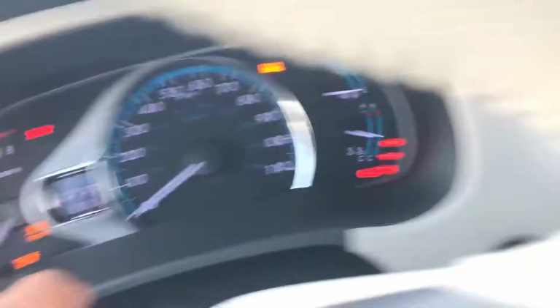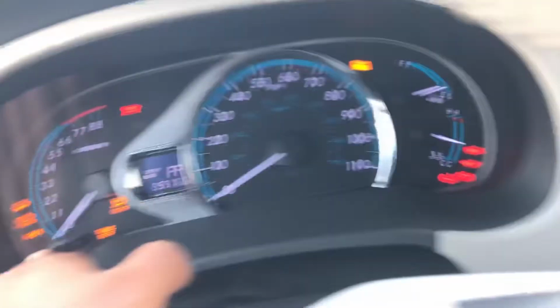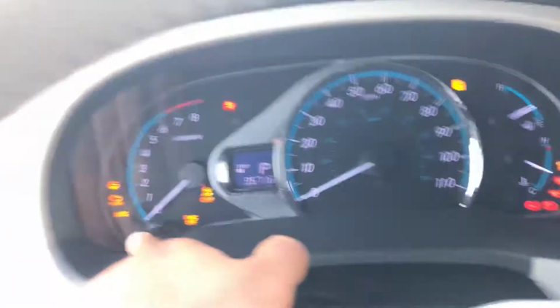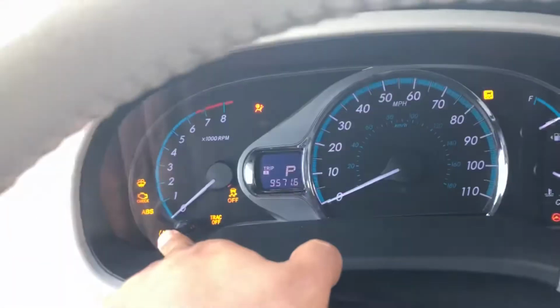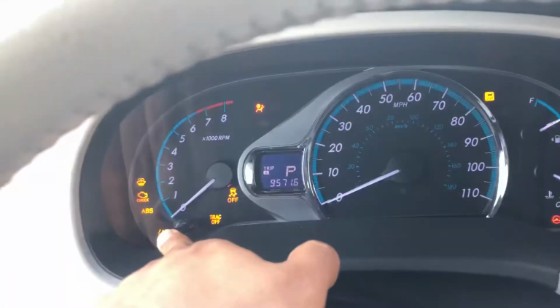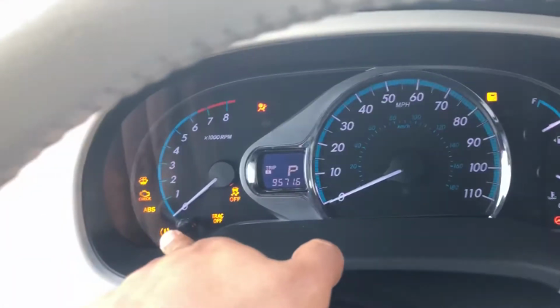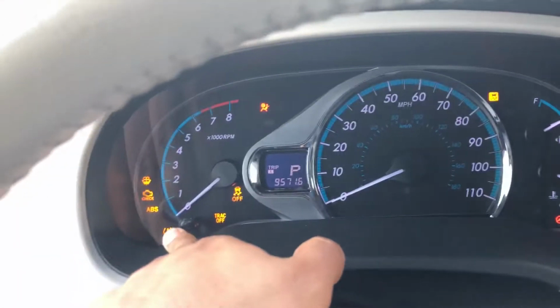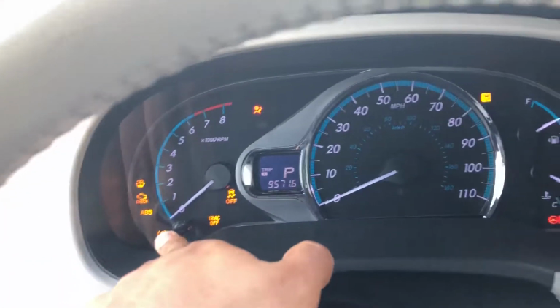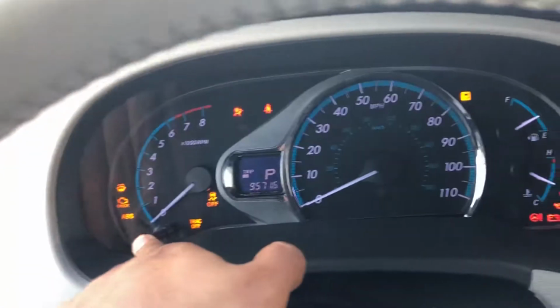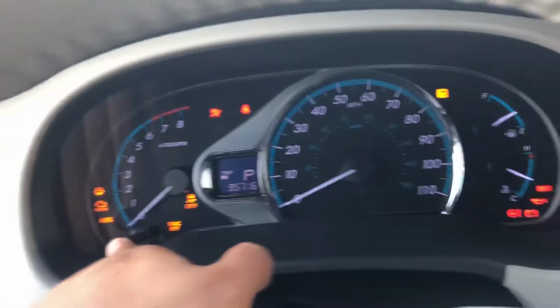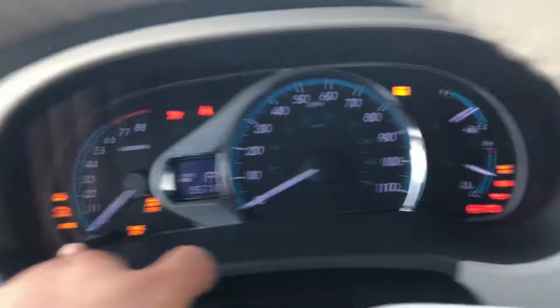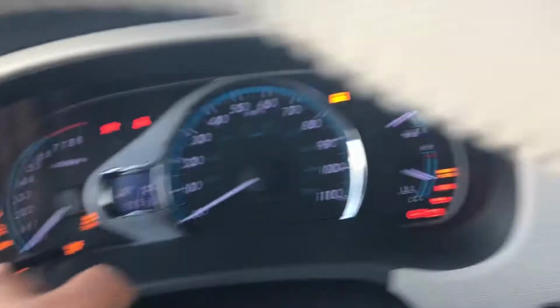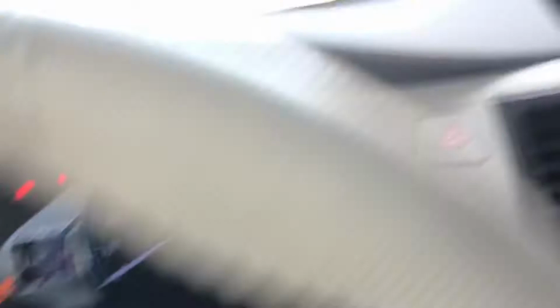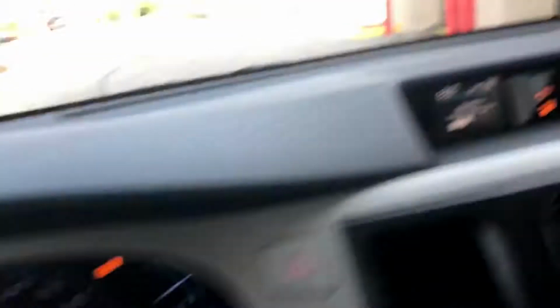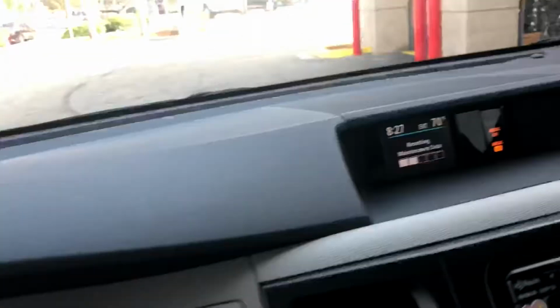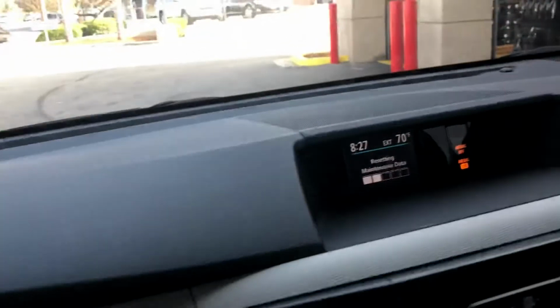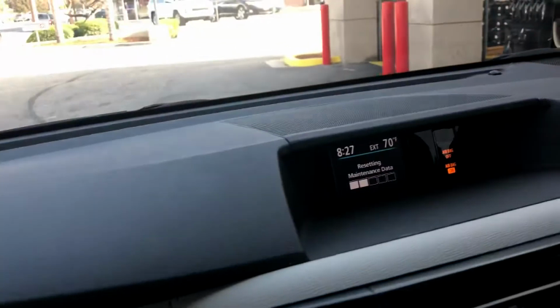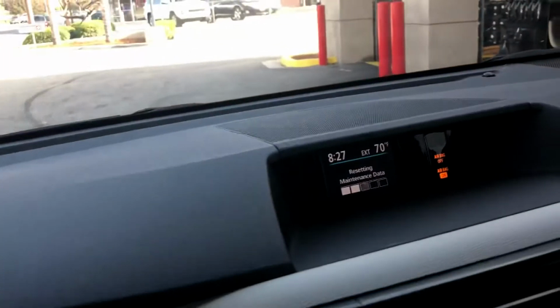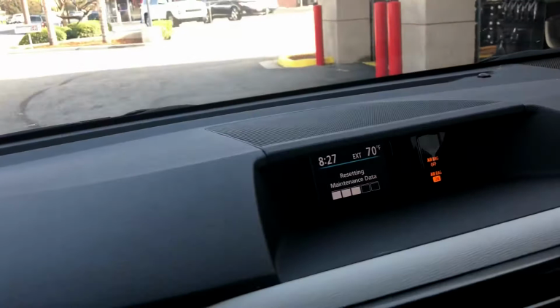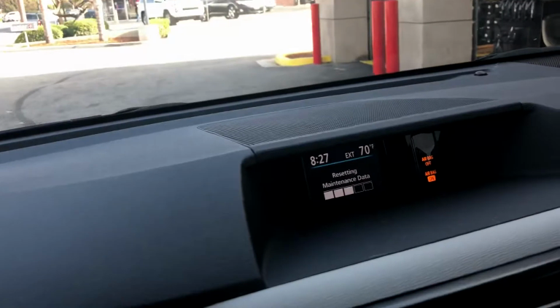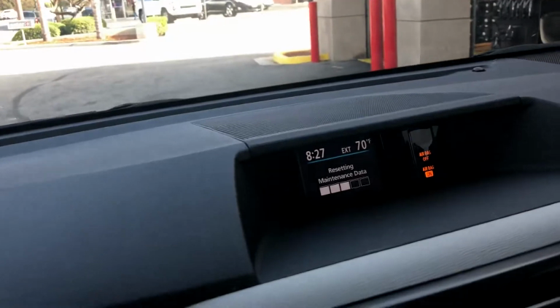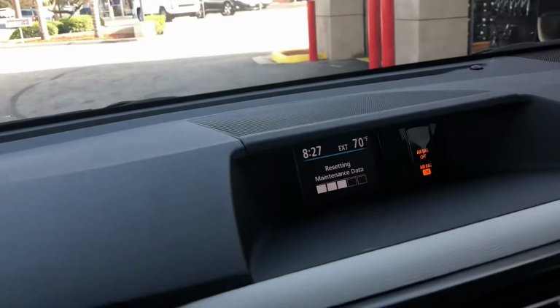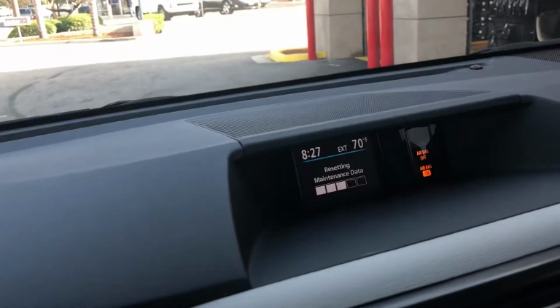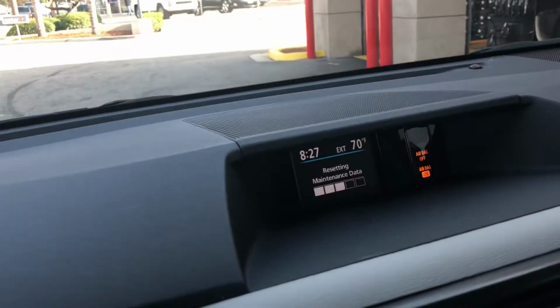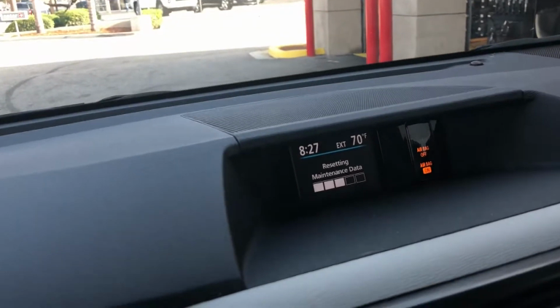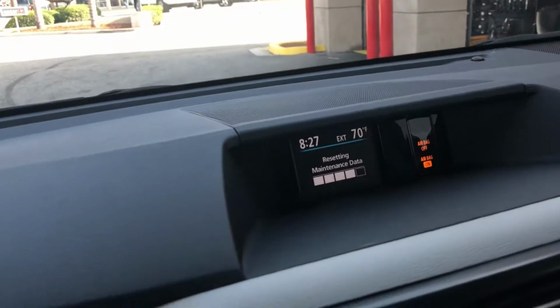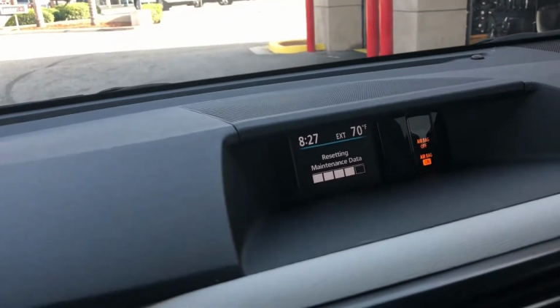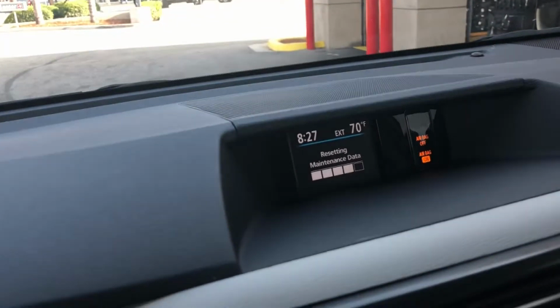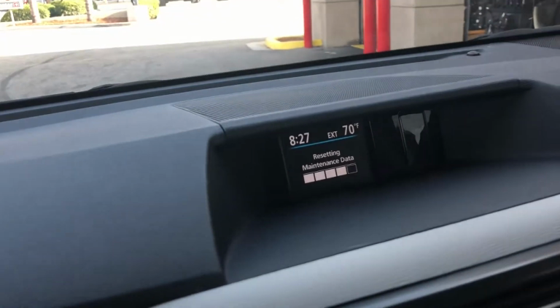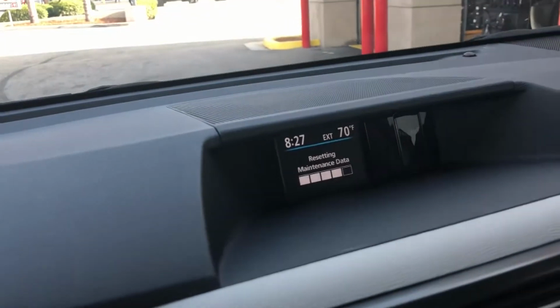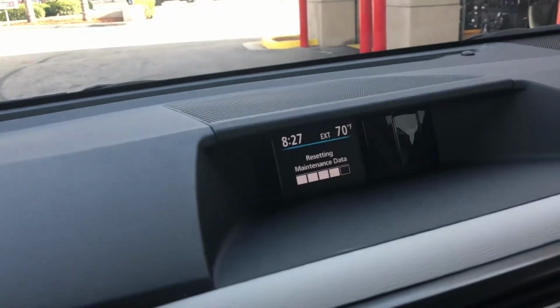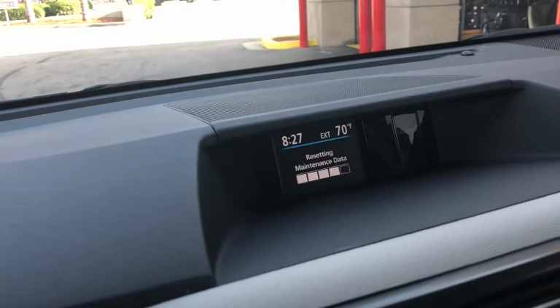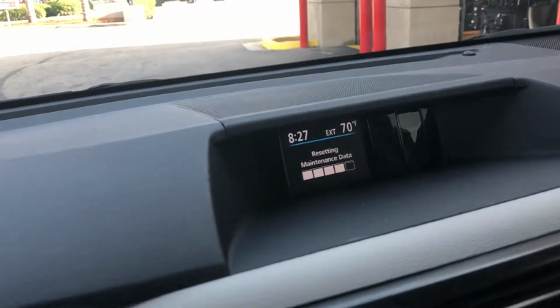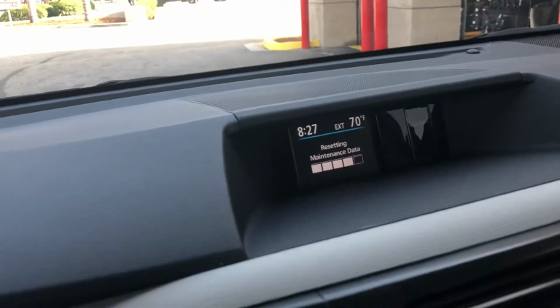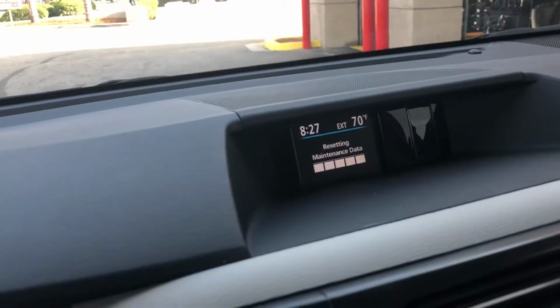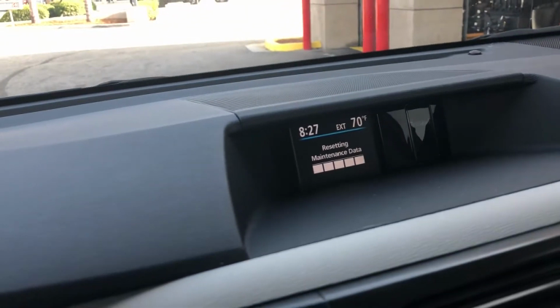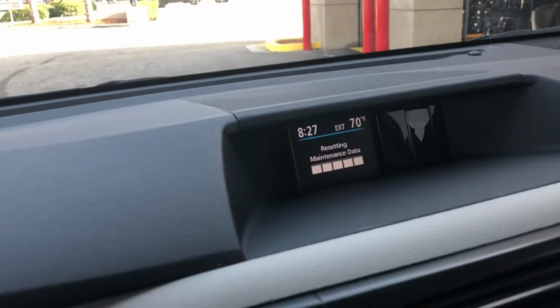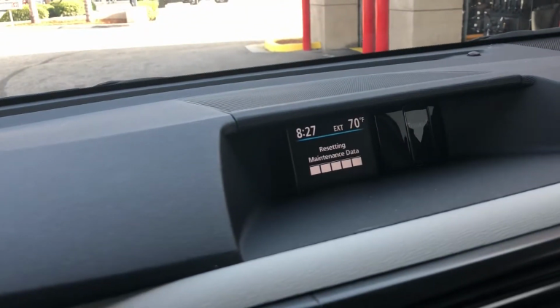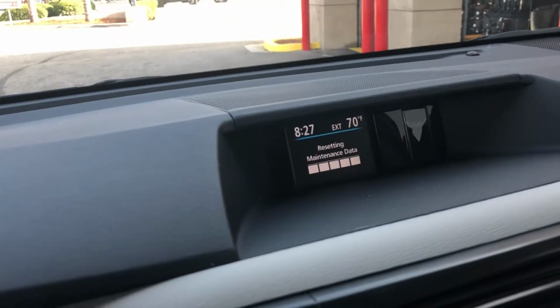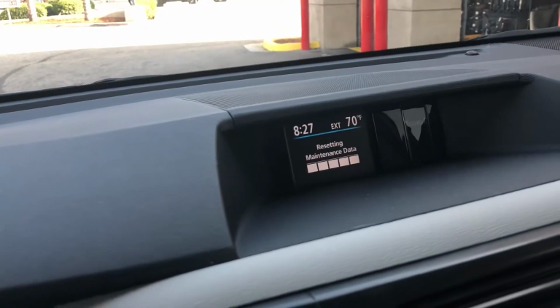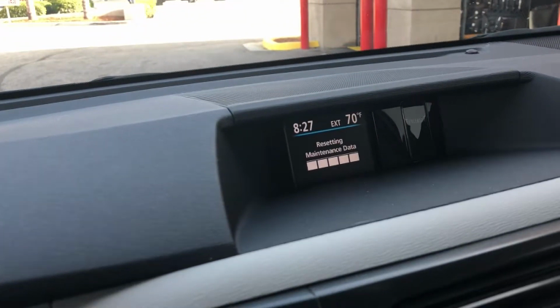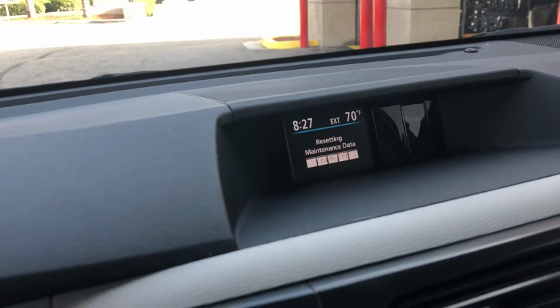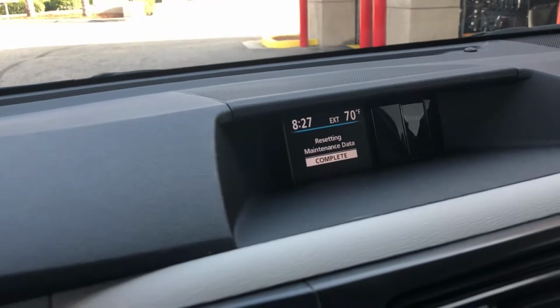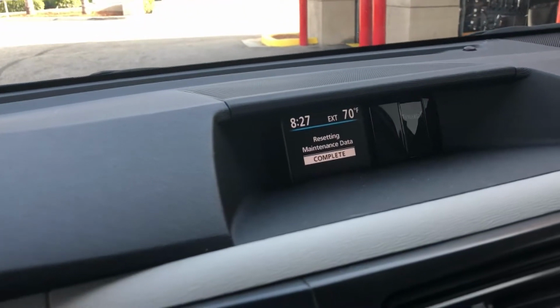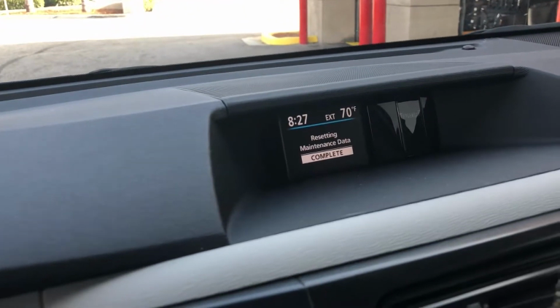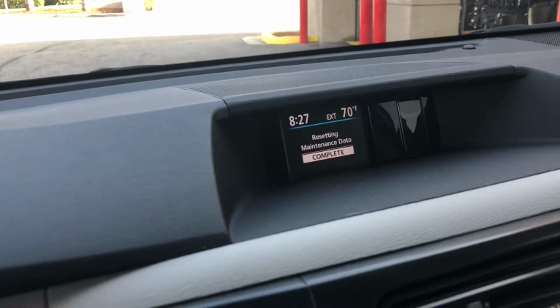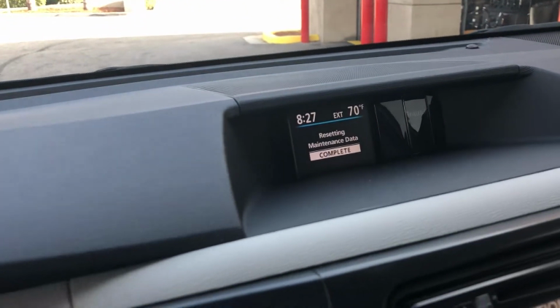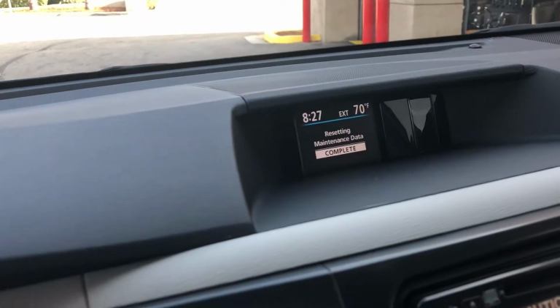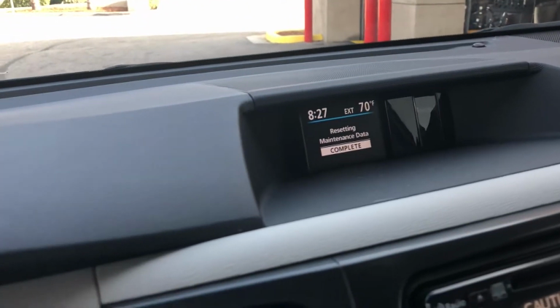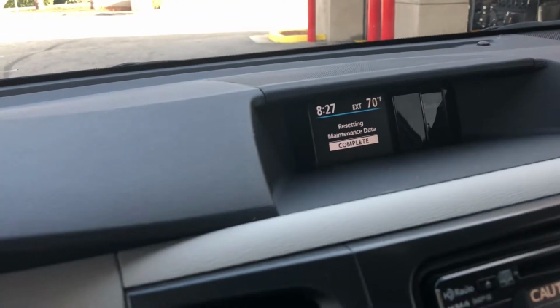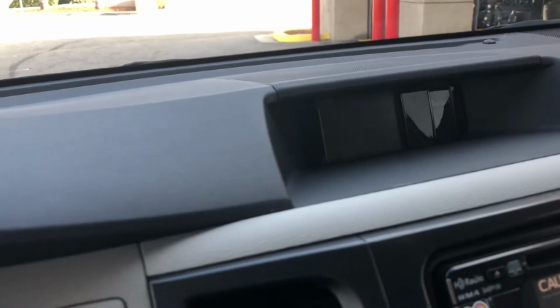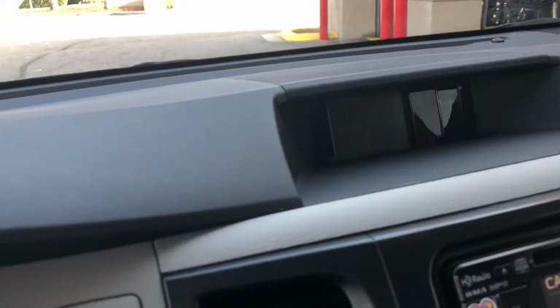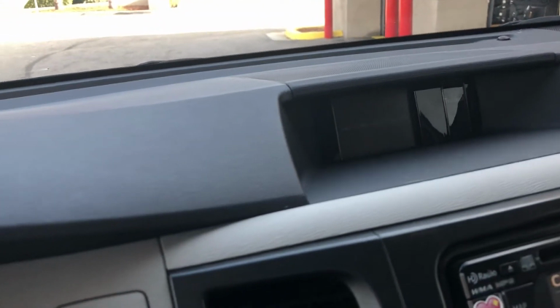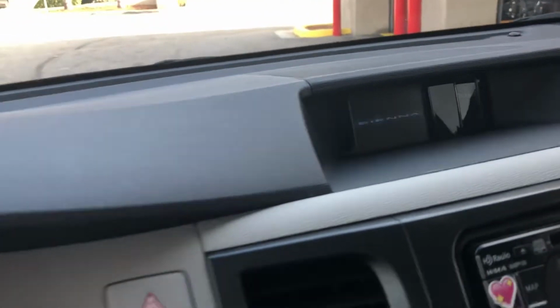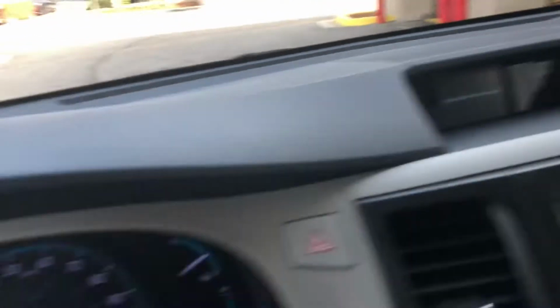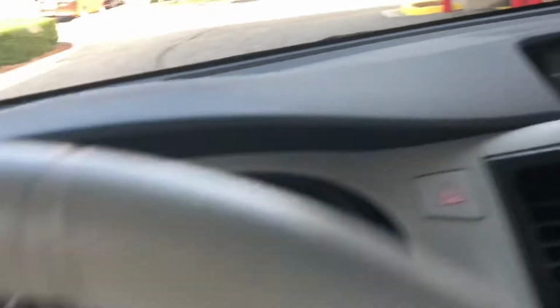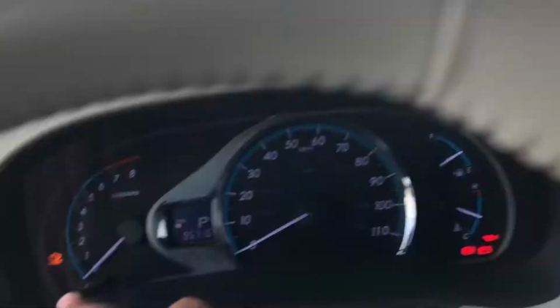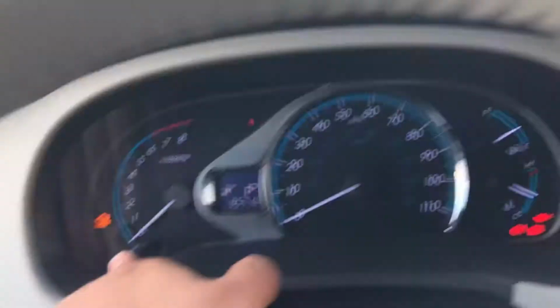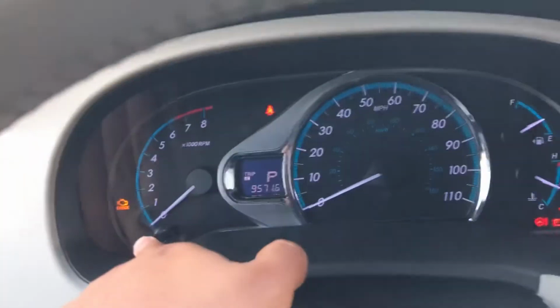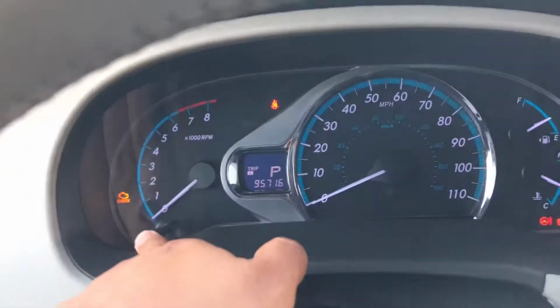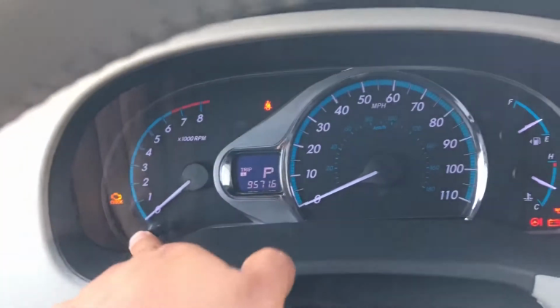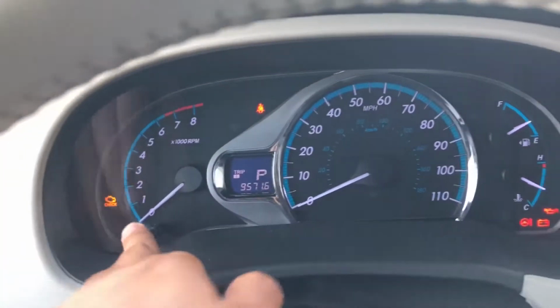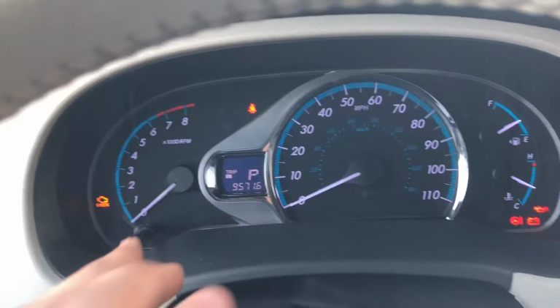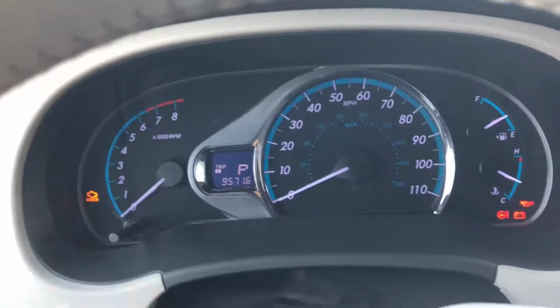Your lights should turn on and something should be happening on this window here. And it's complete — that's it.